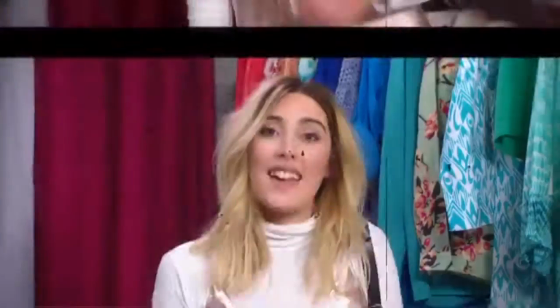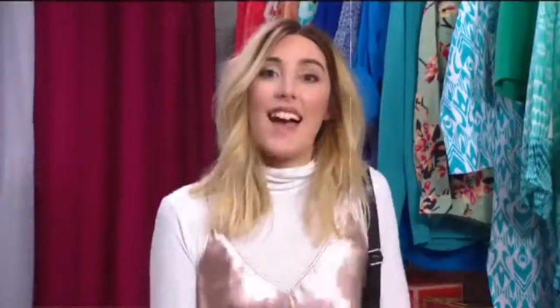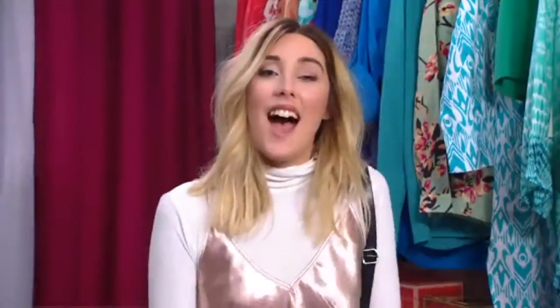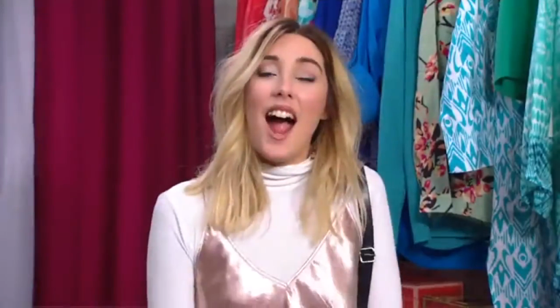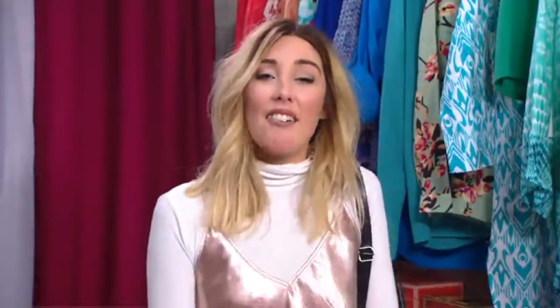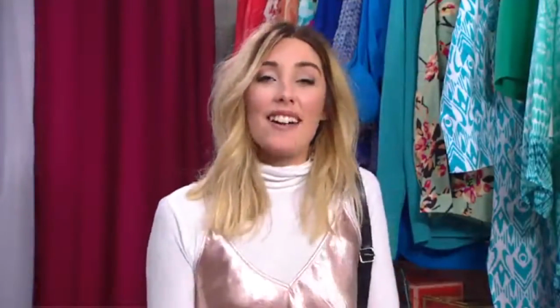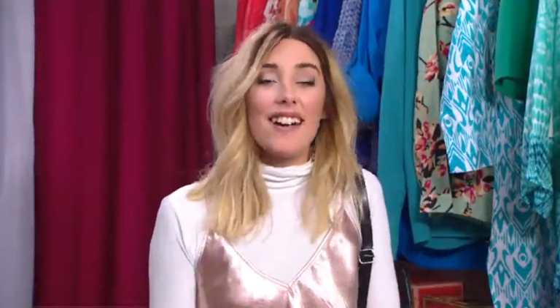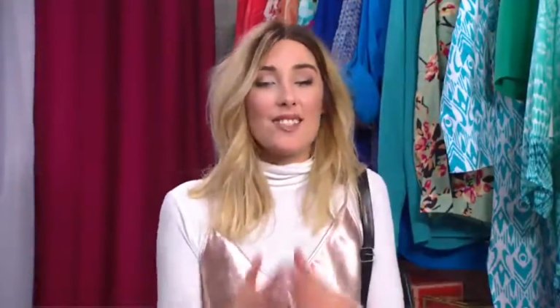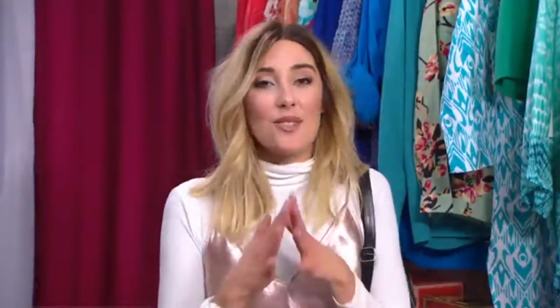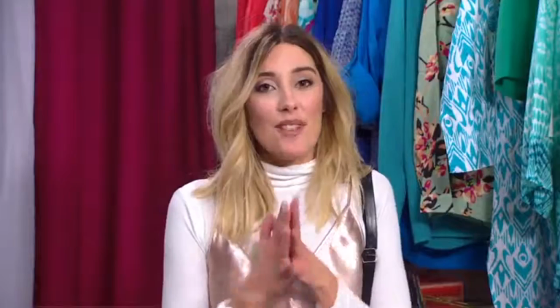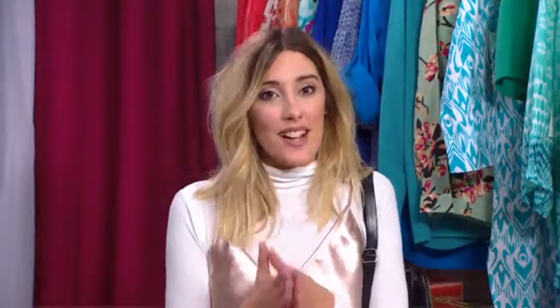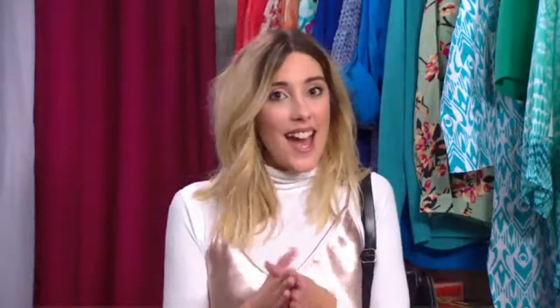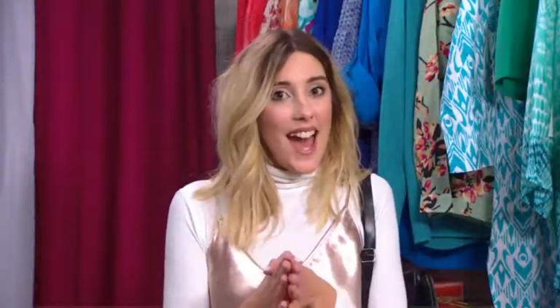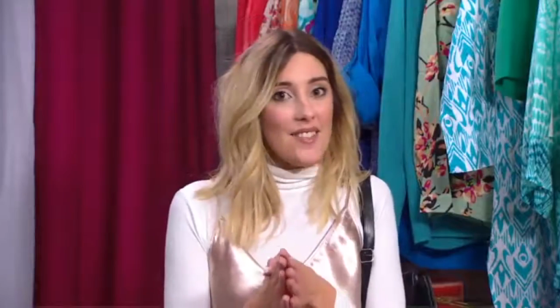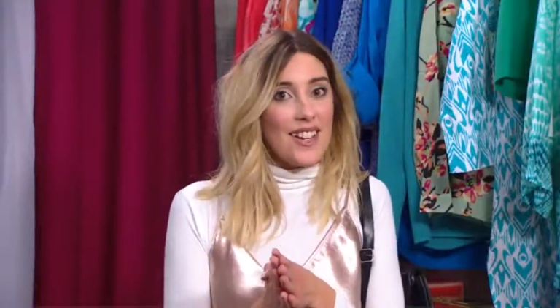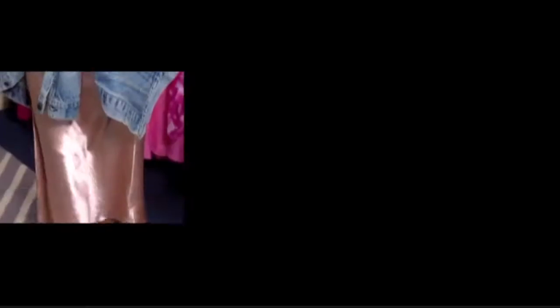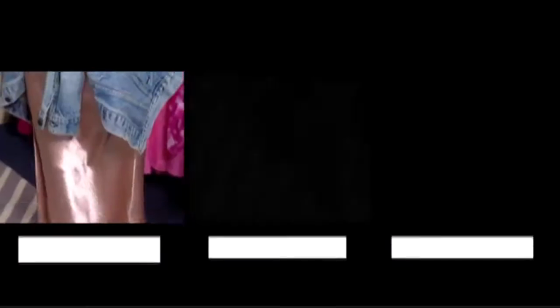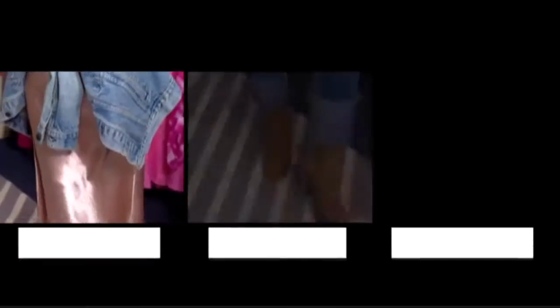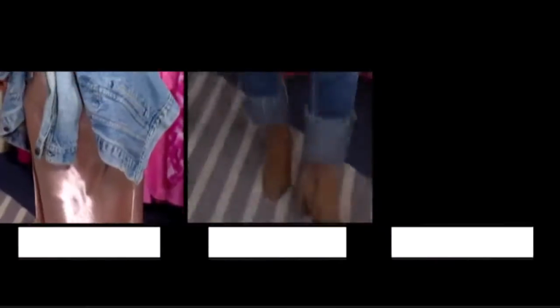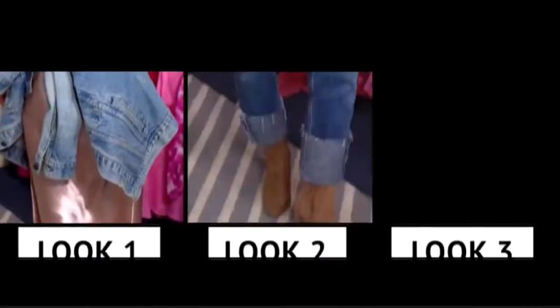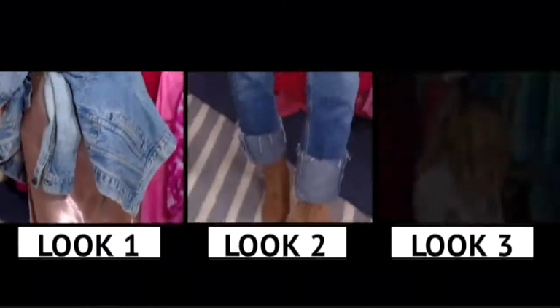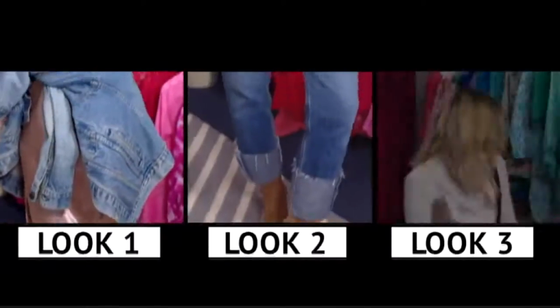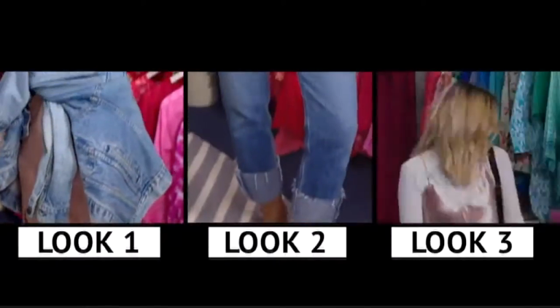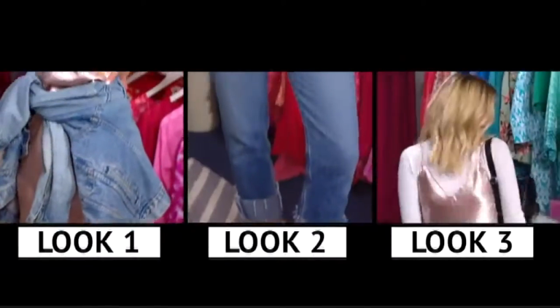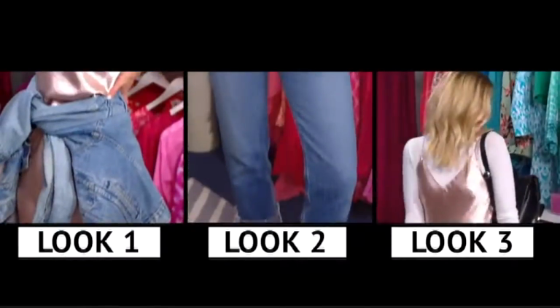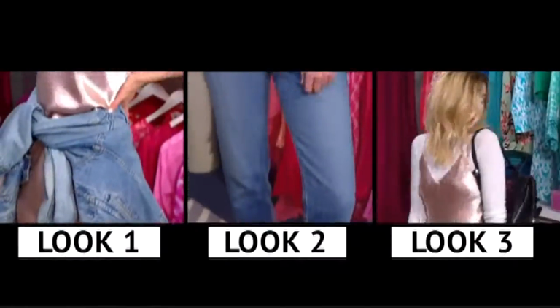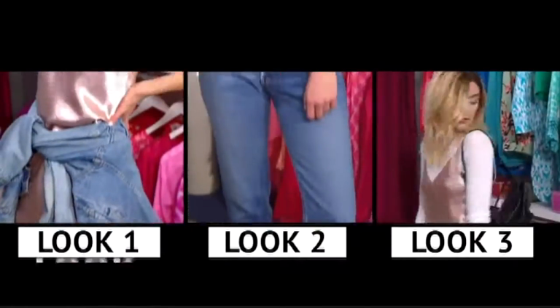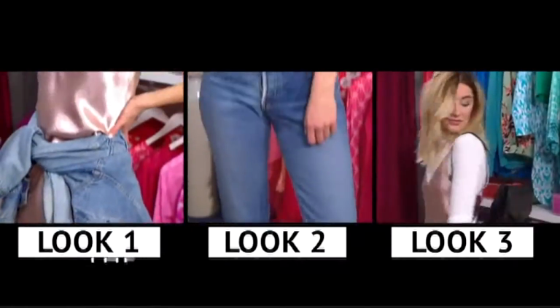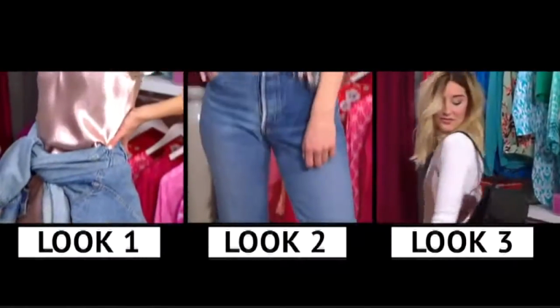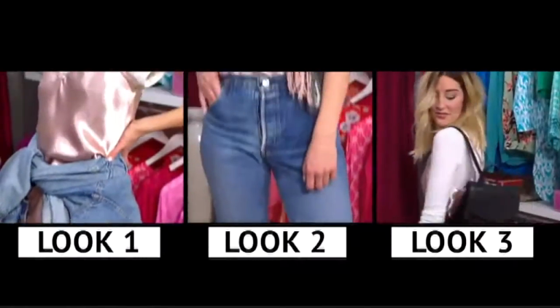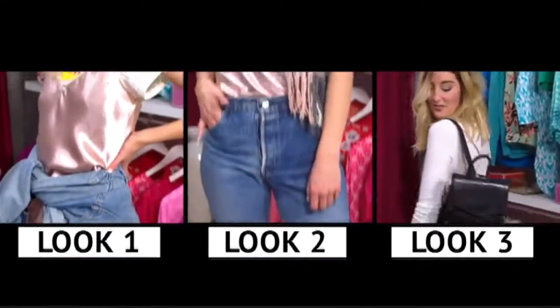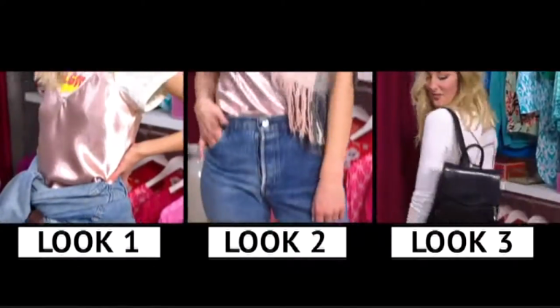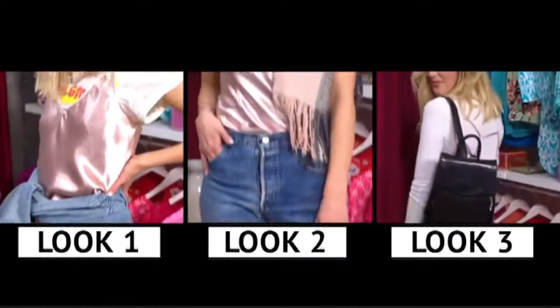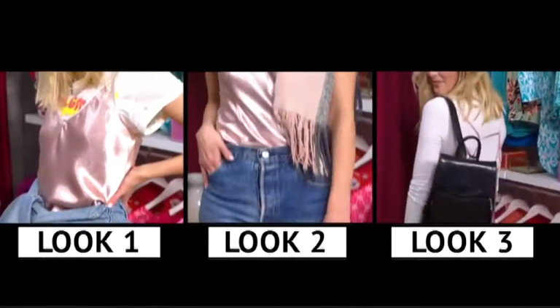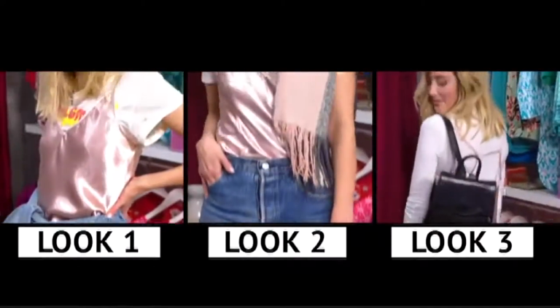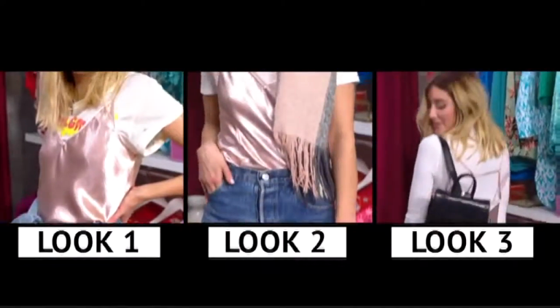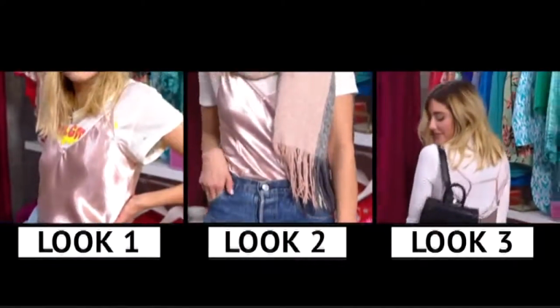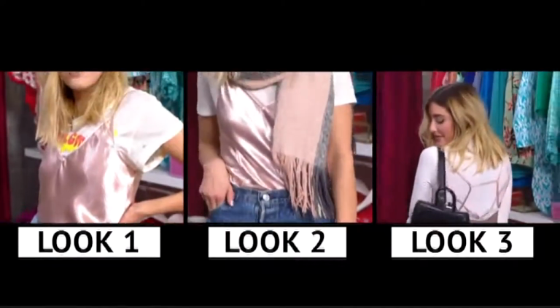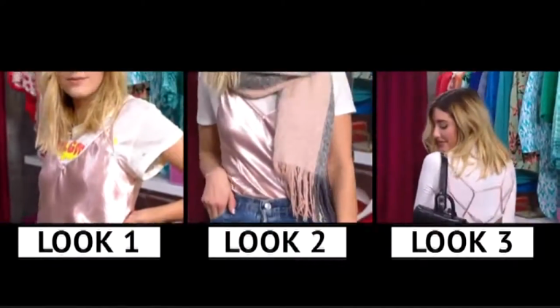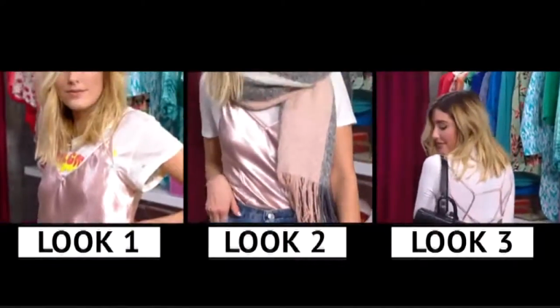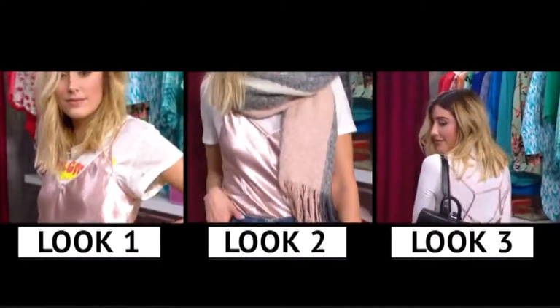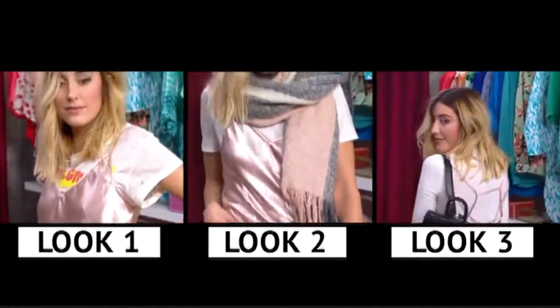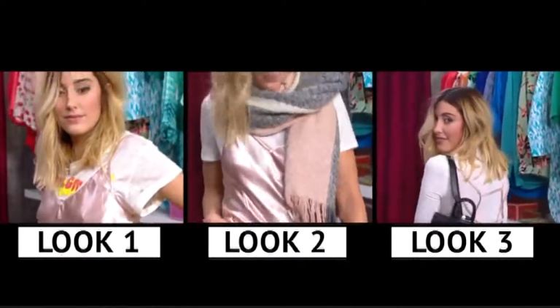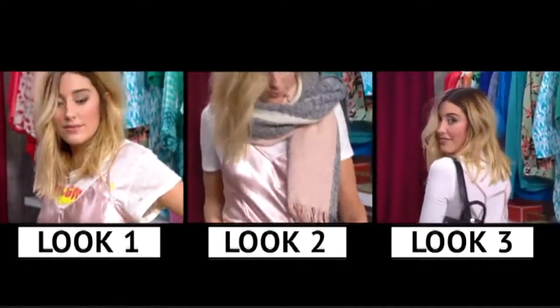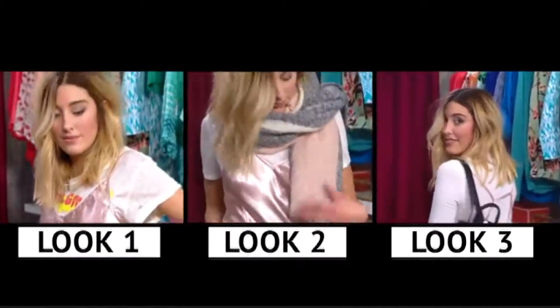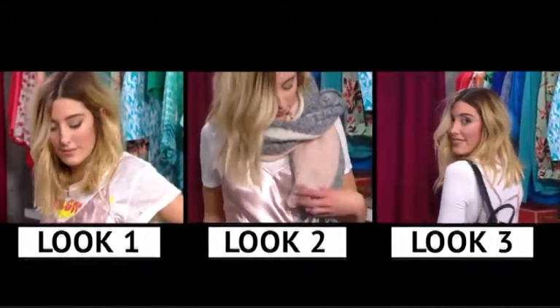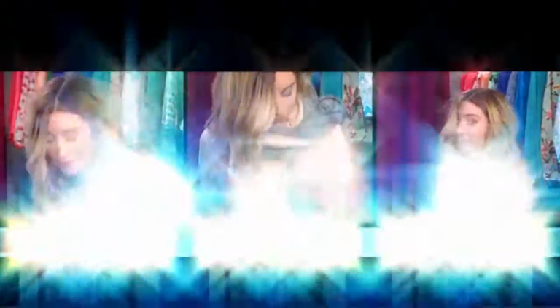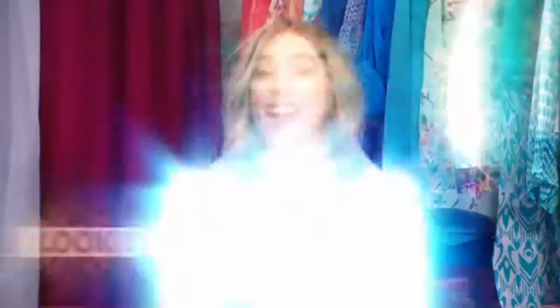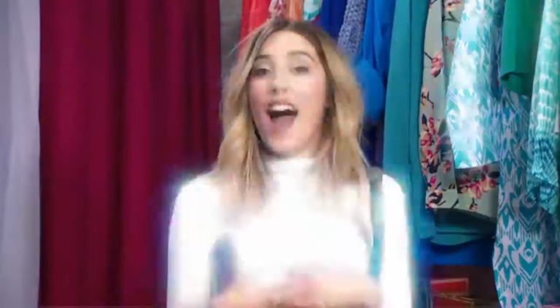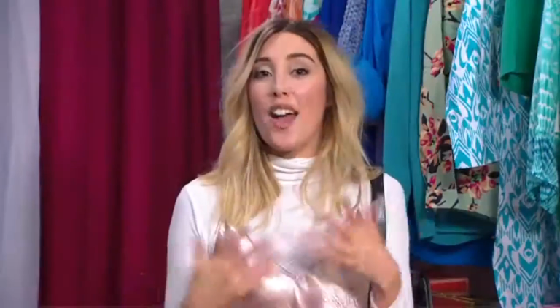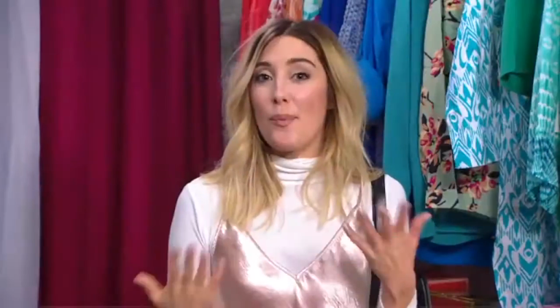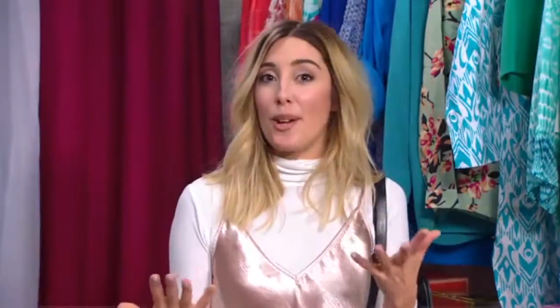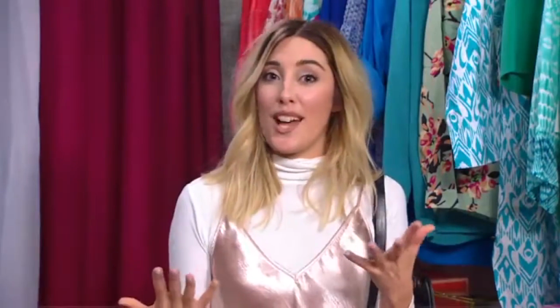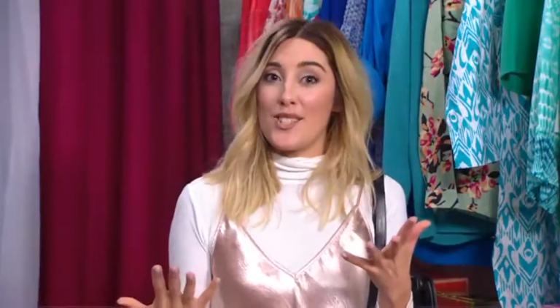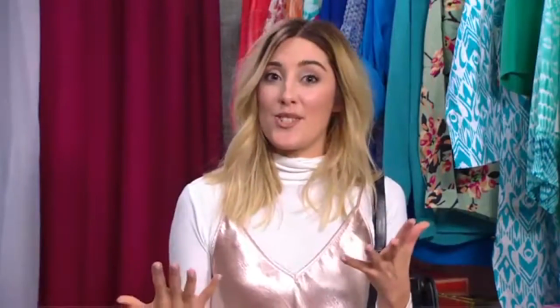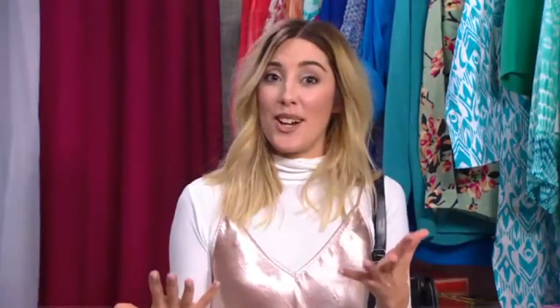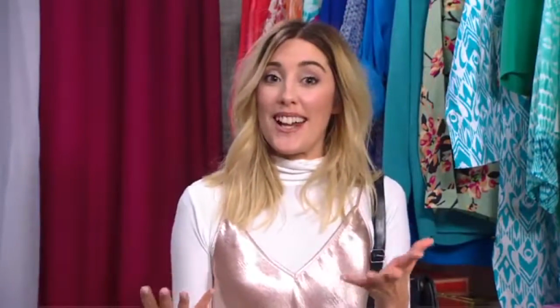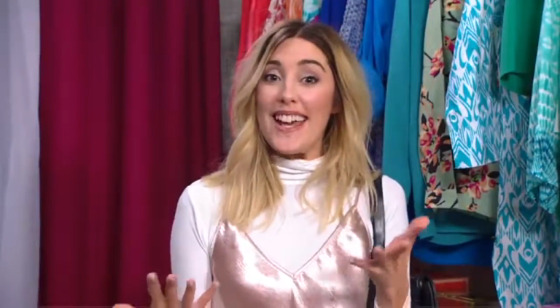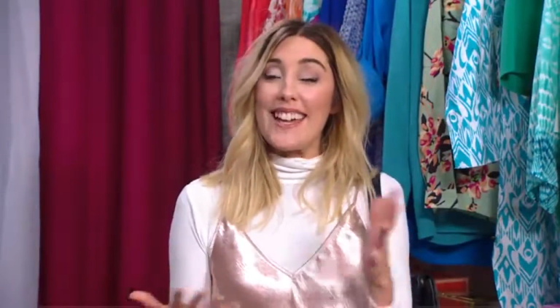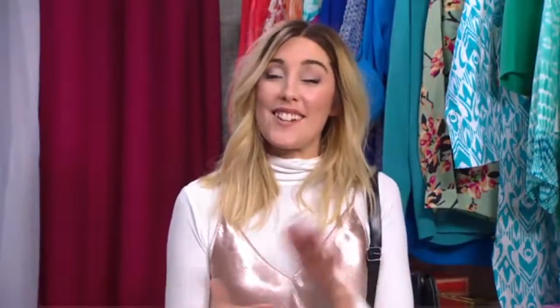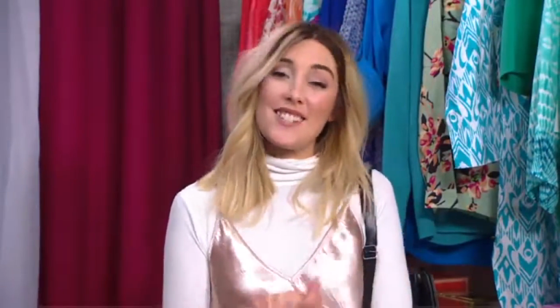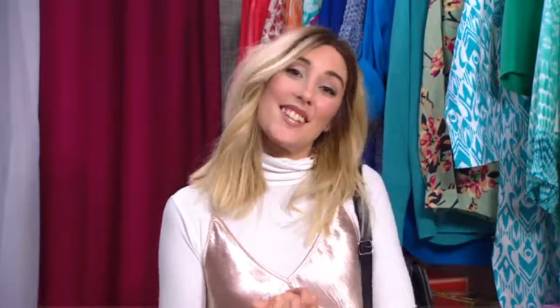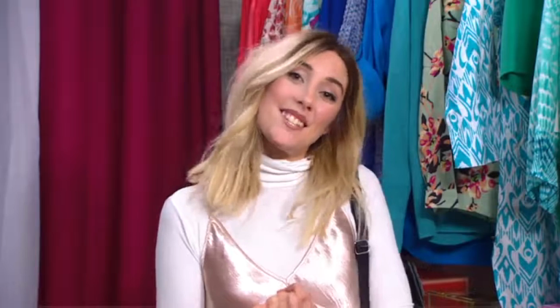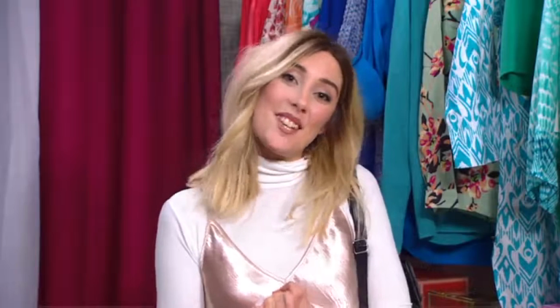All right guys, so there you have it. I showed you how to layer a slip dress three different ways. I hope you guys enjoyed it, and I'll see you soon.